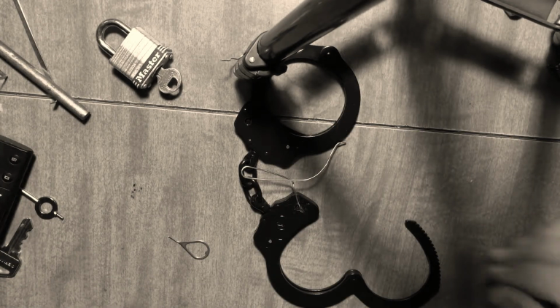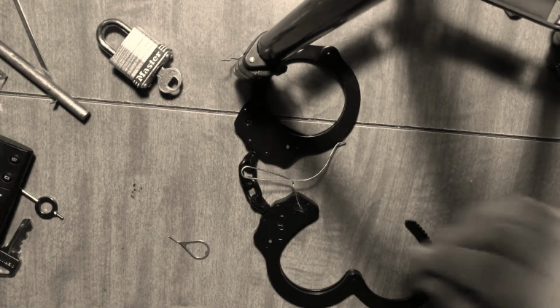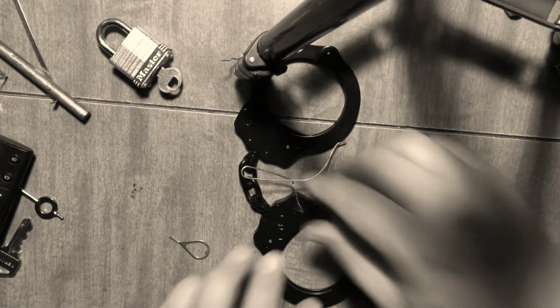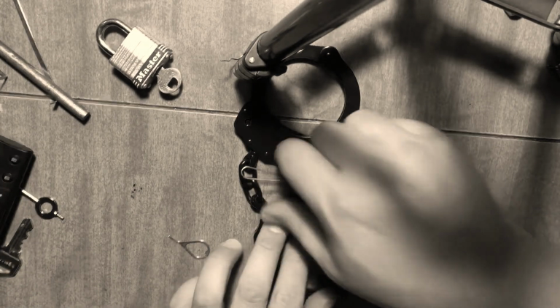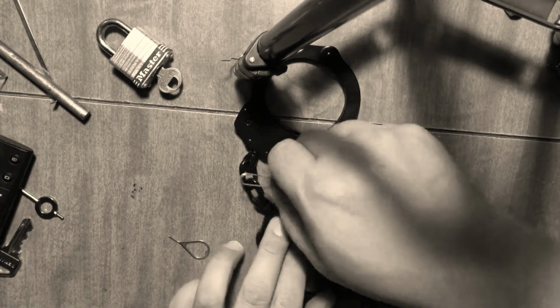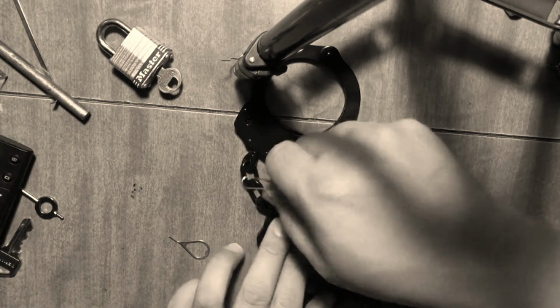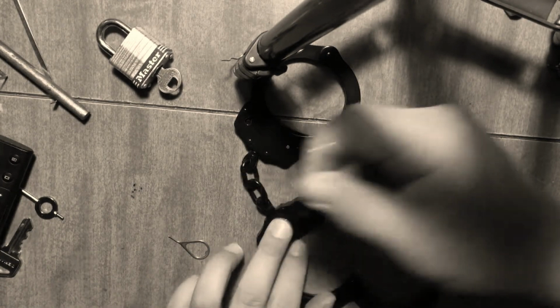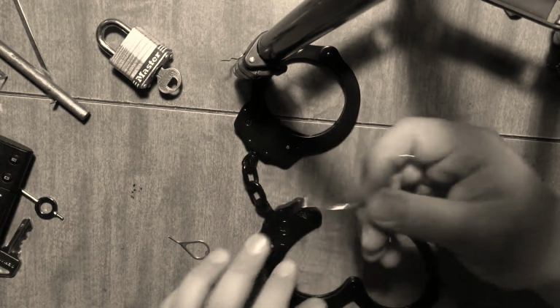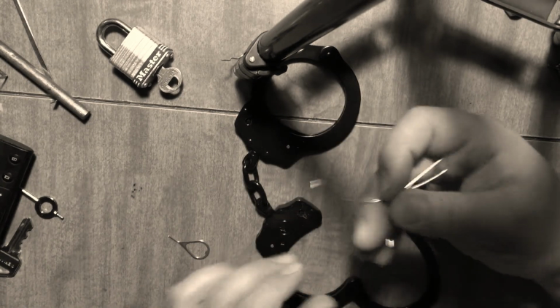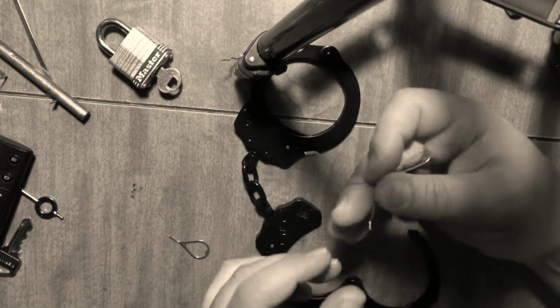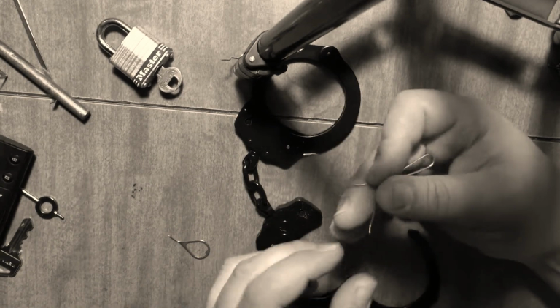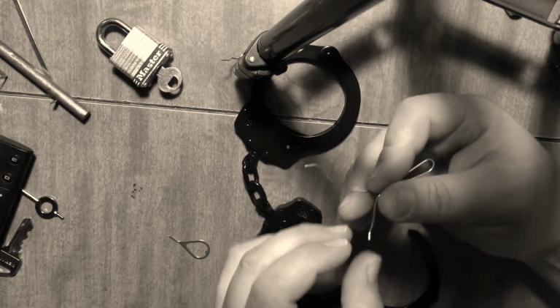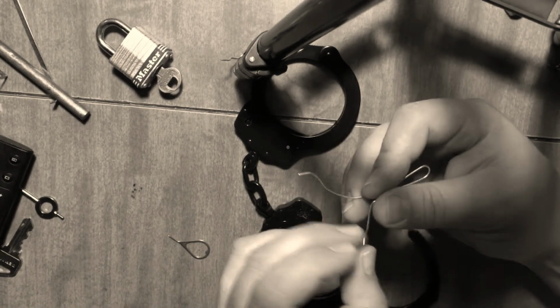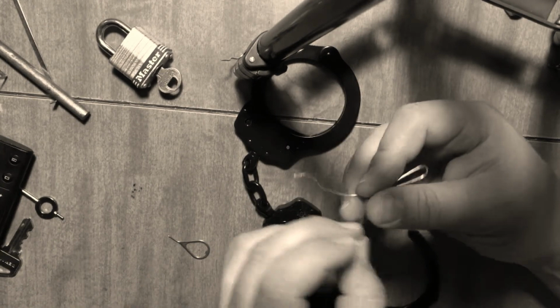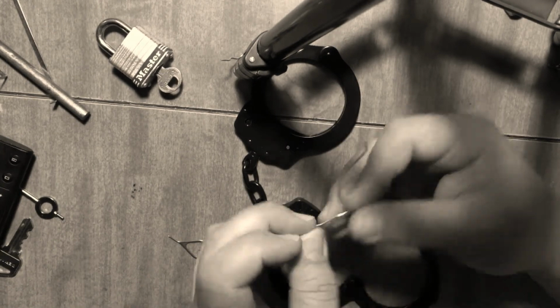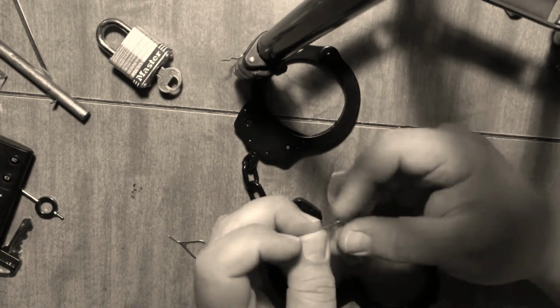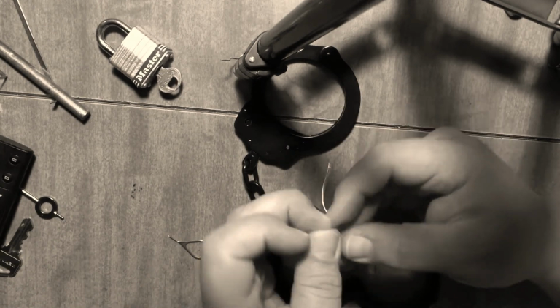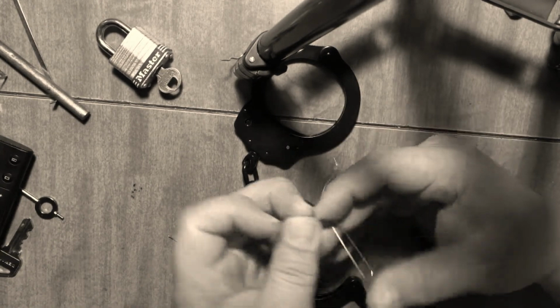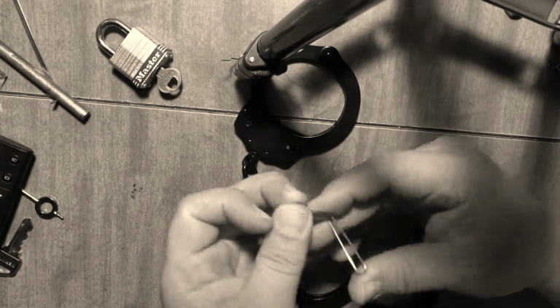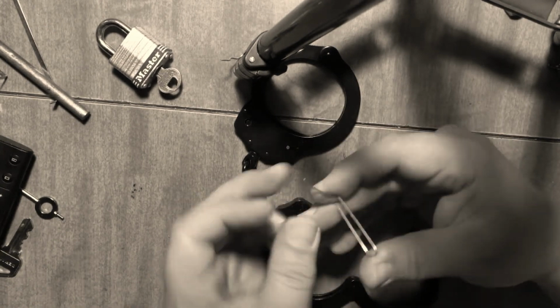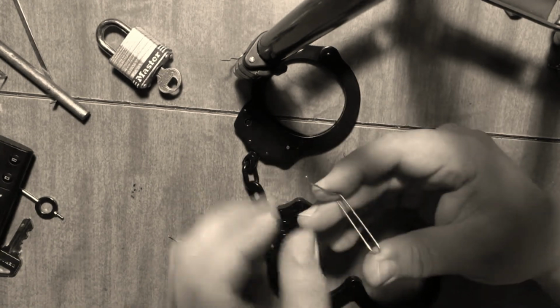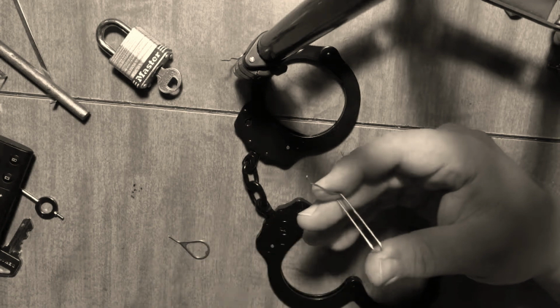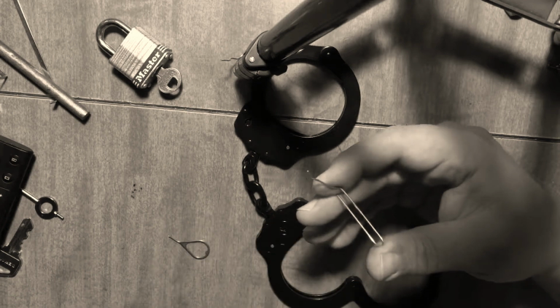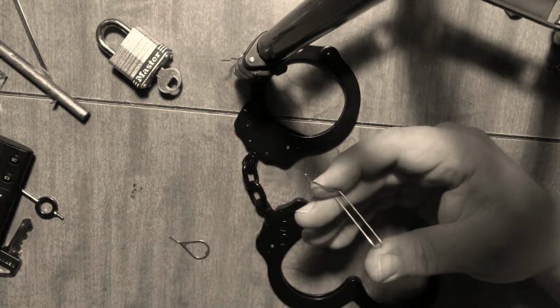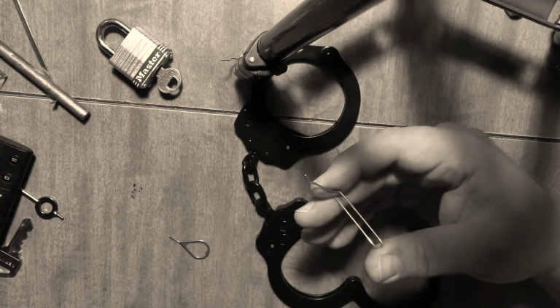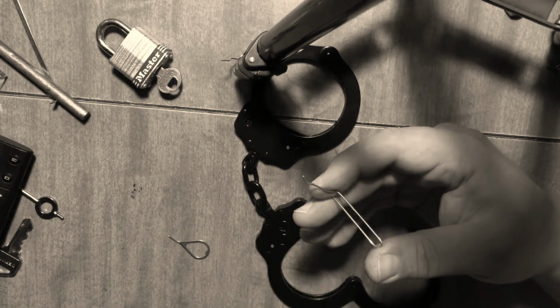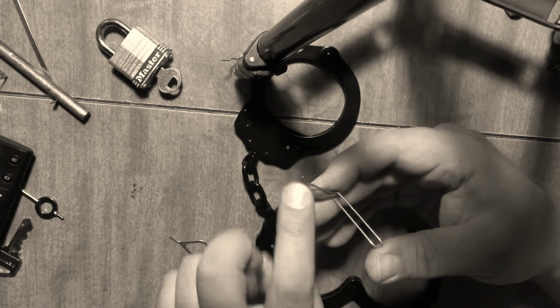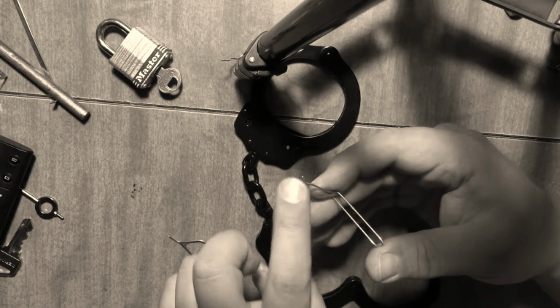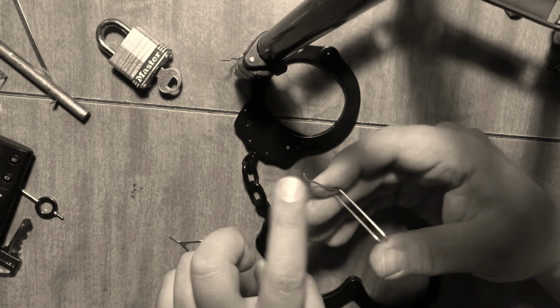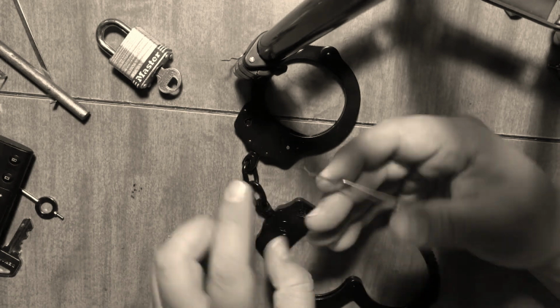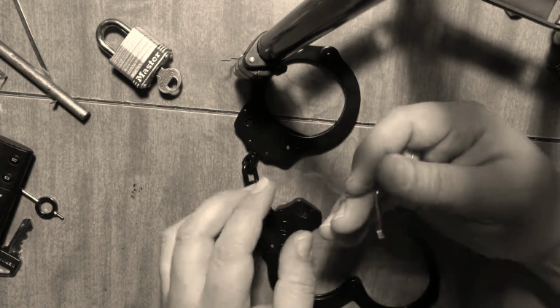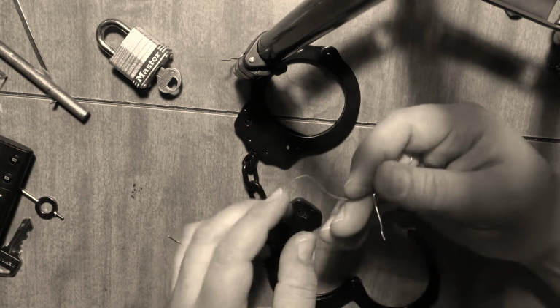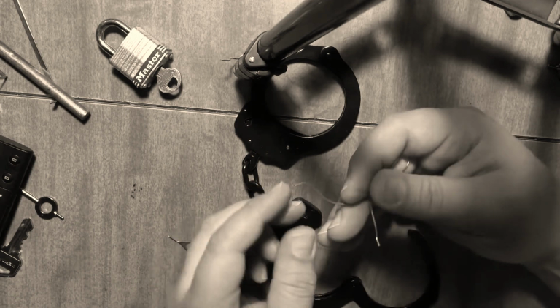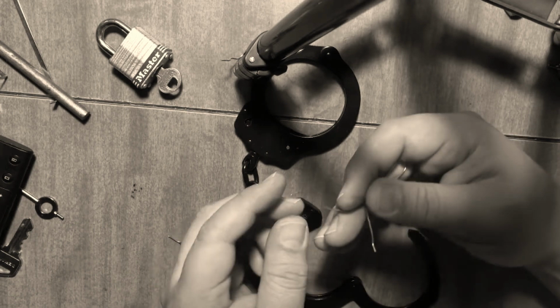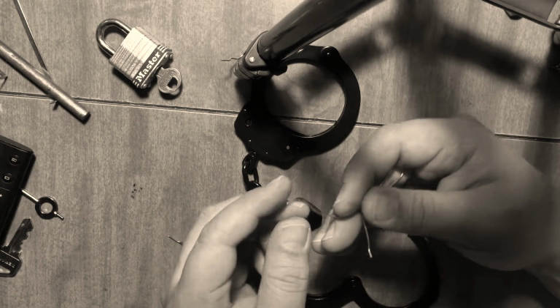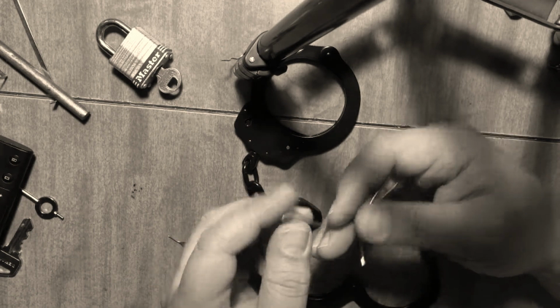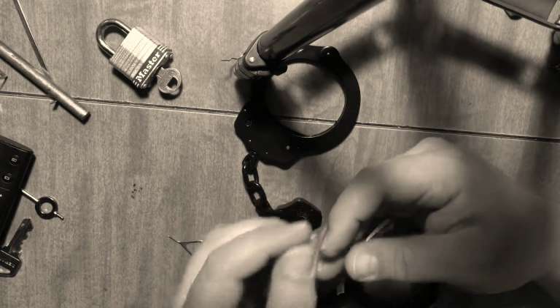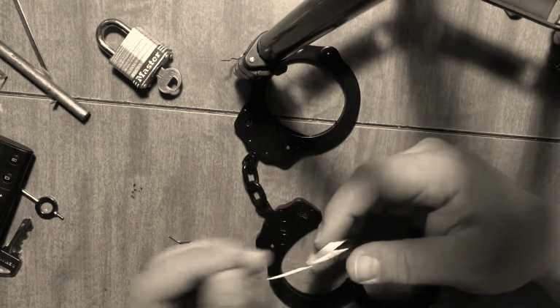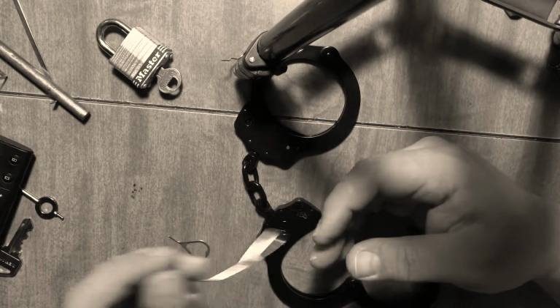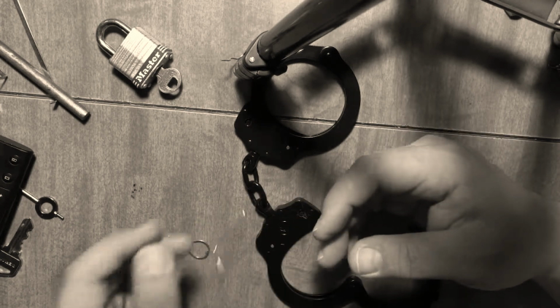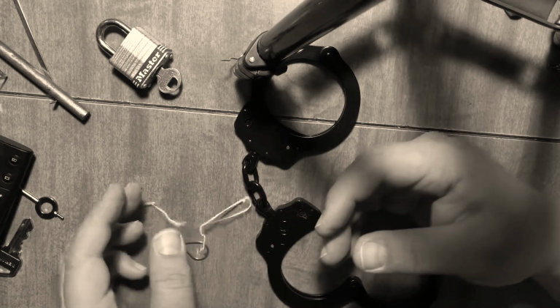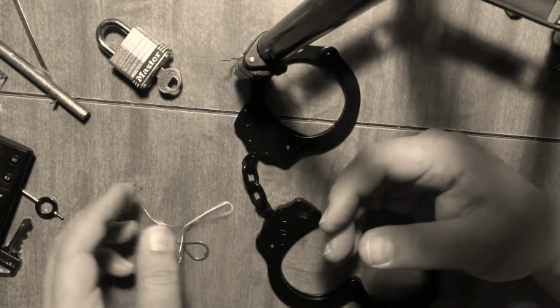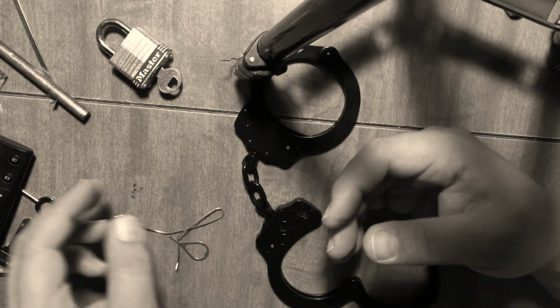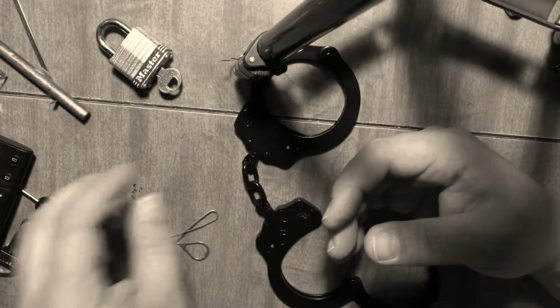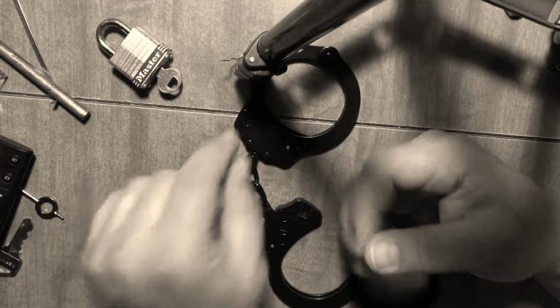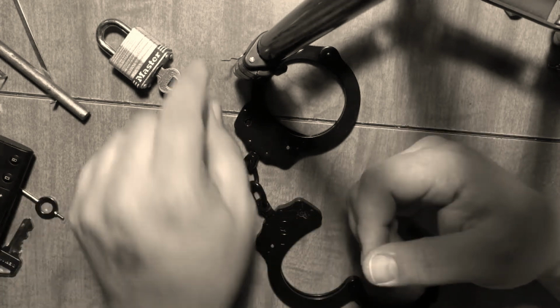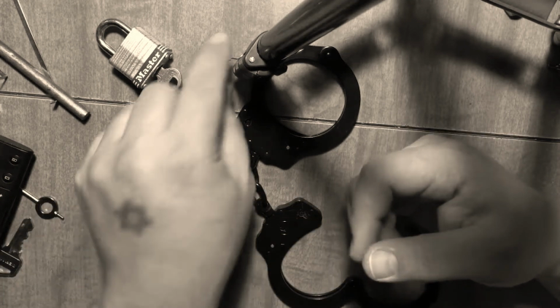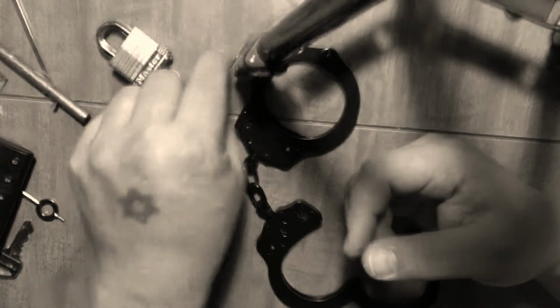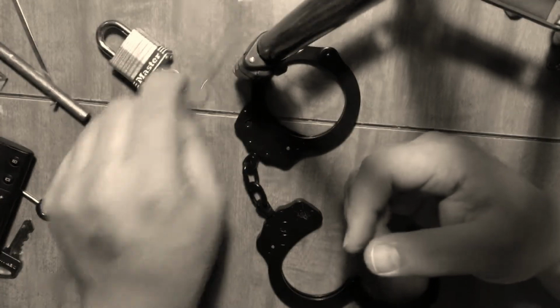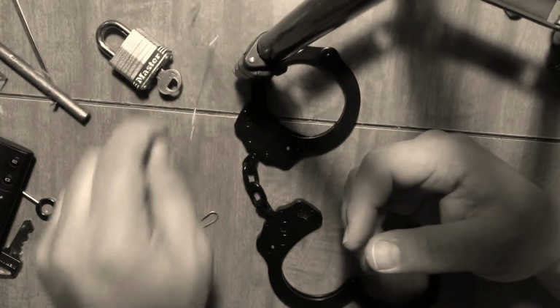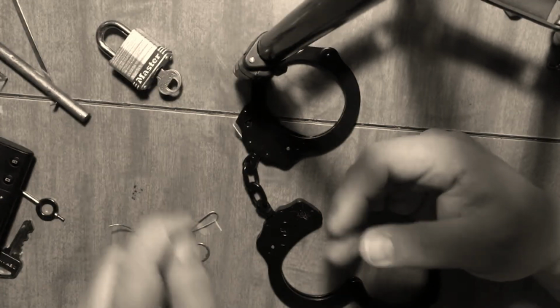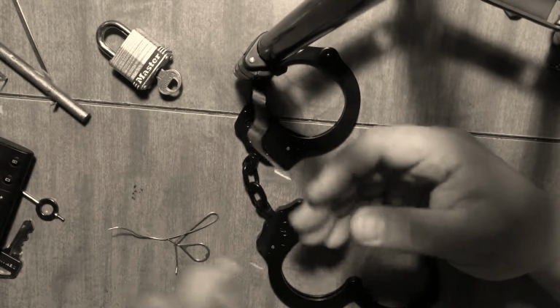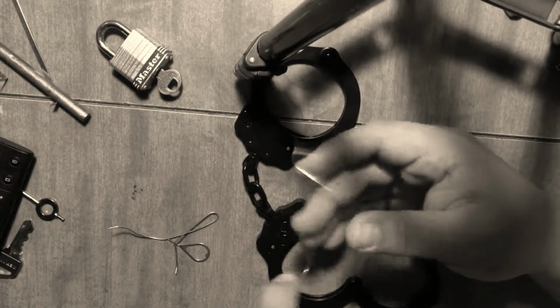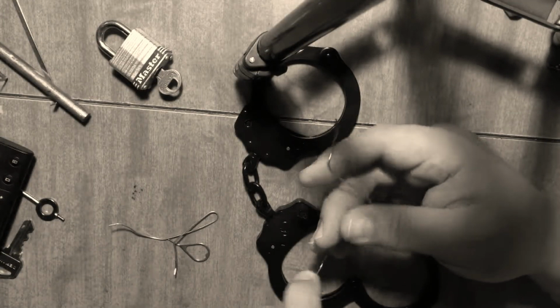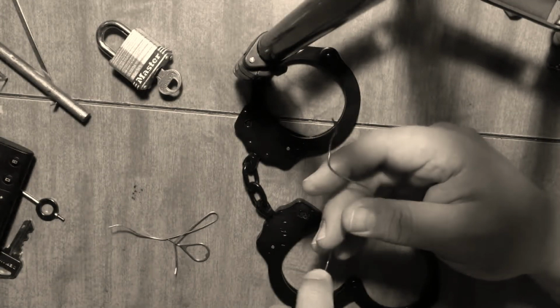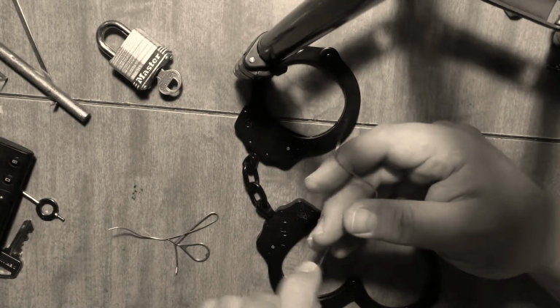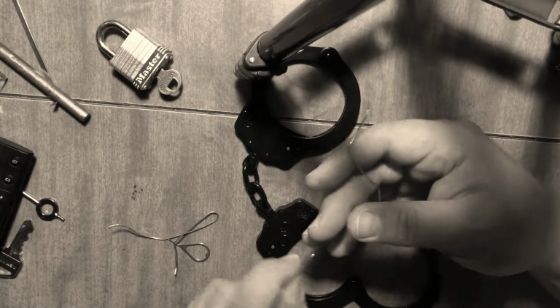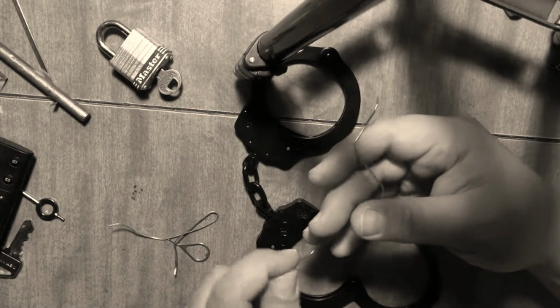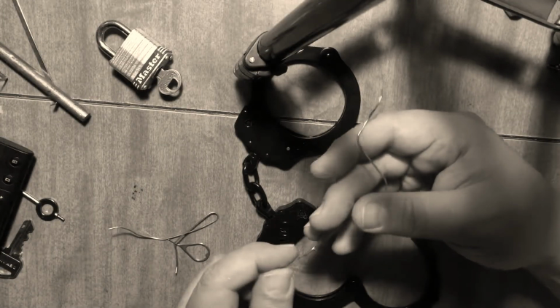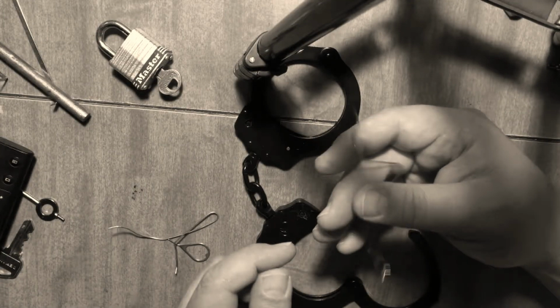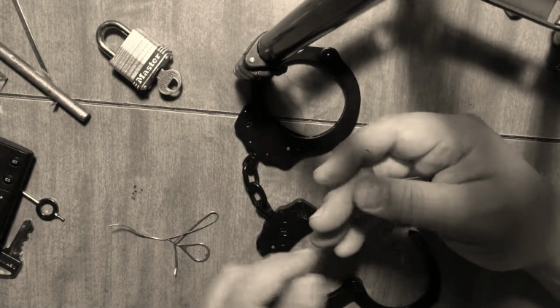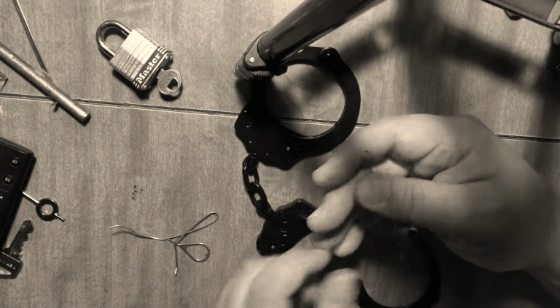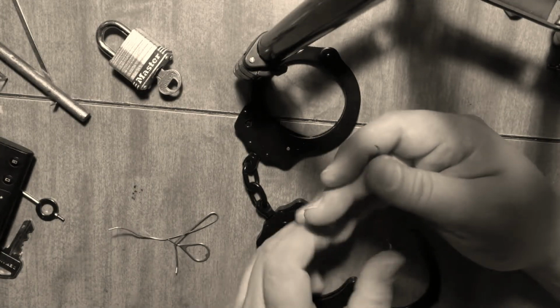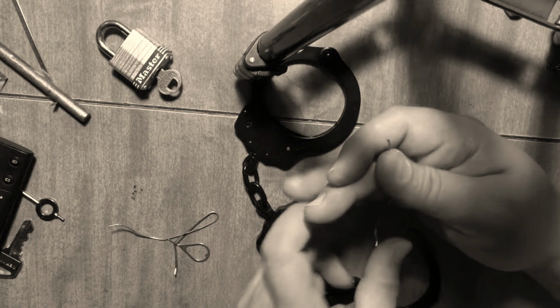So the trick with this one is the bend — you have to bend it a little bit. It's been a long time since I've played with these.